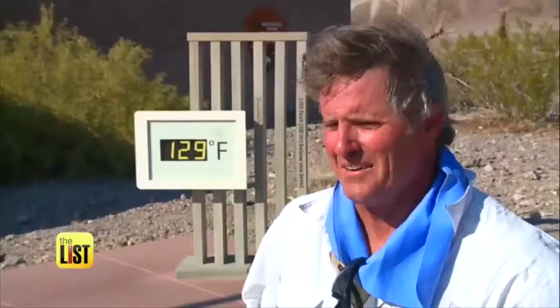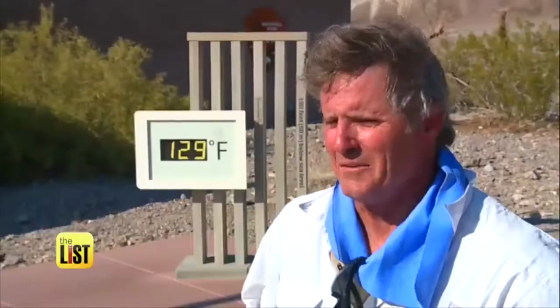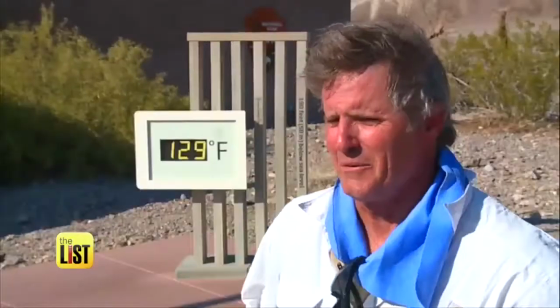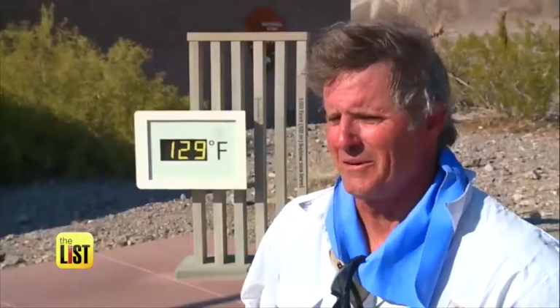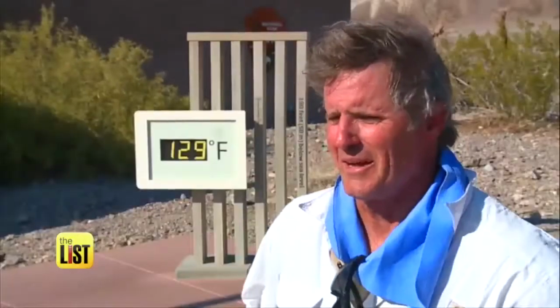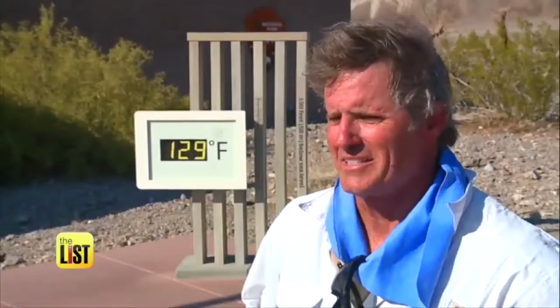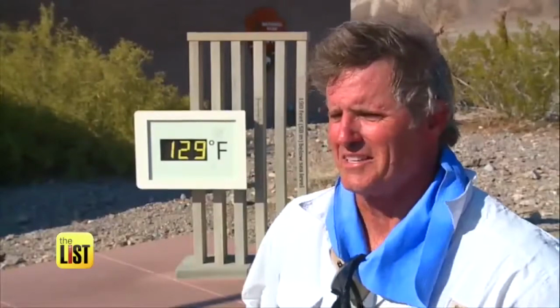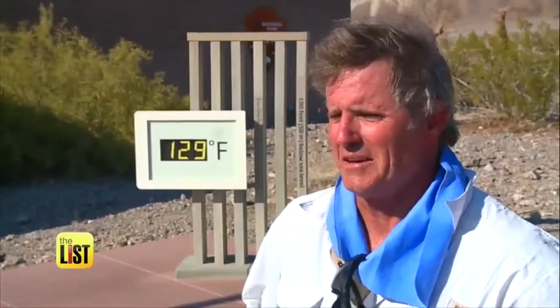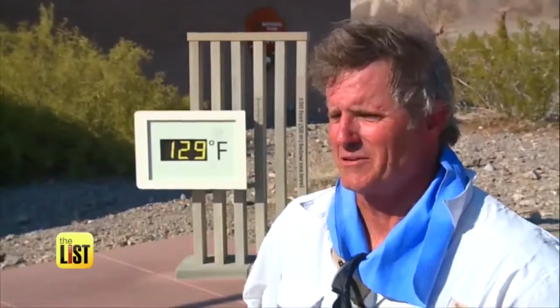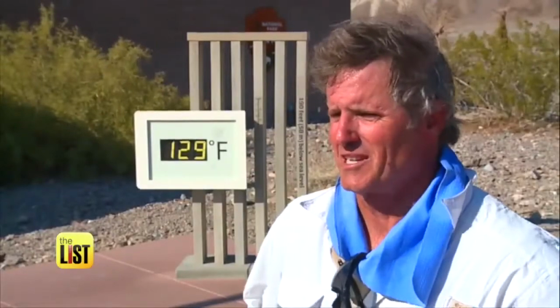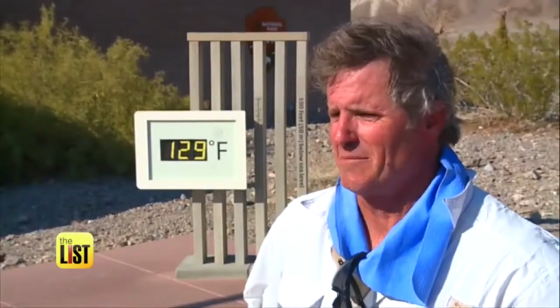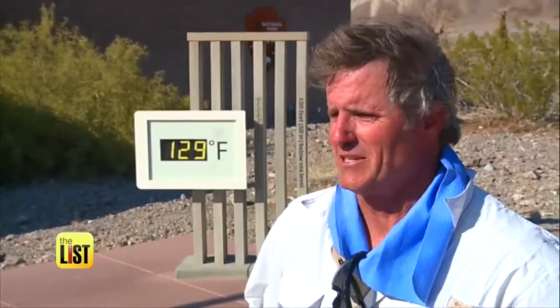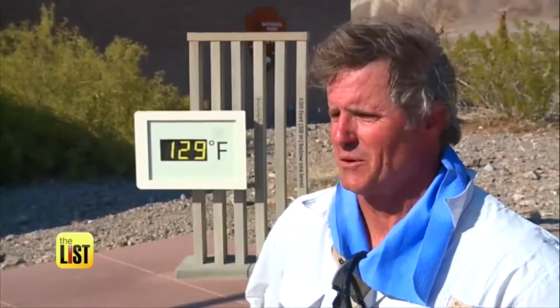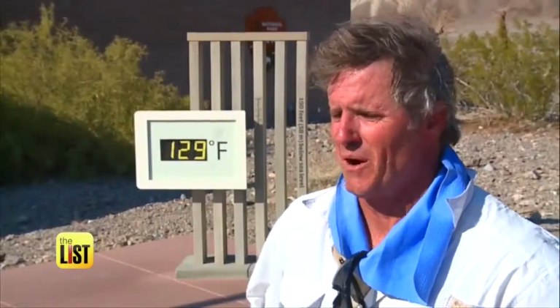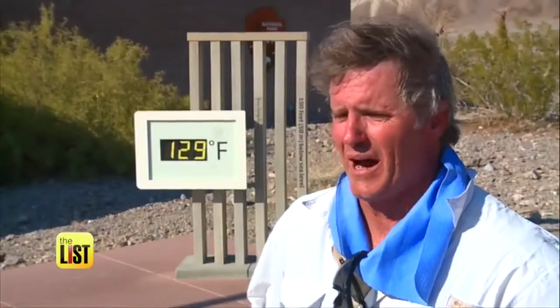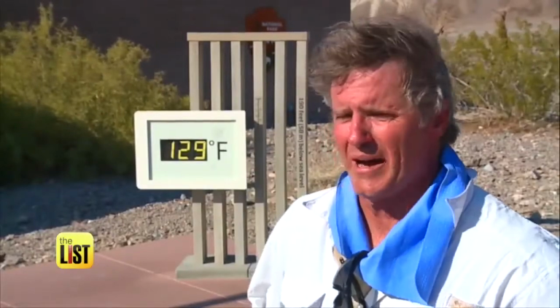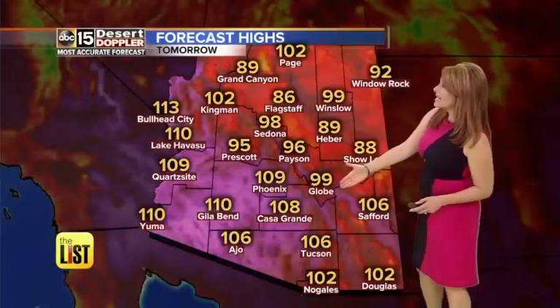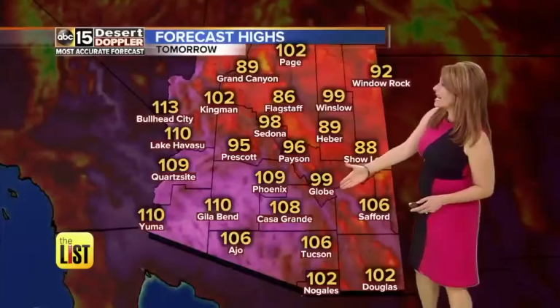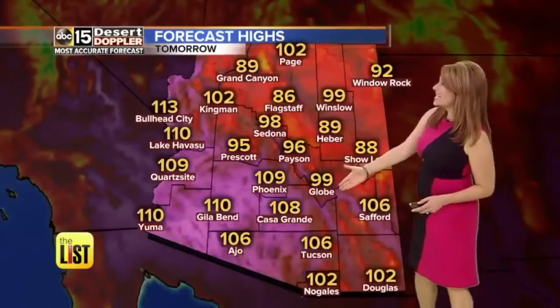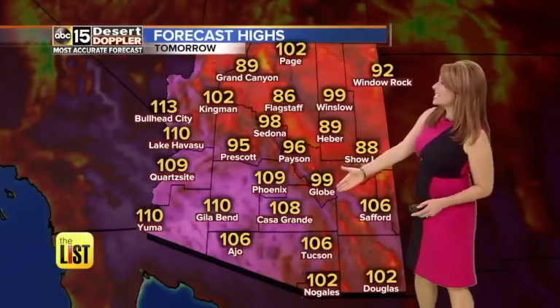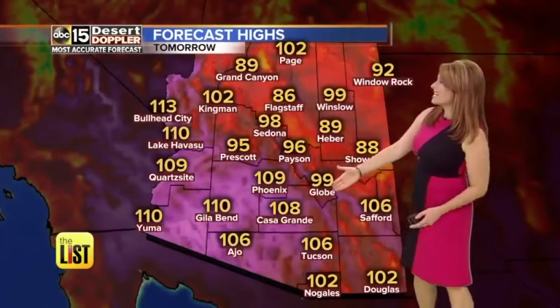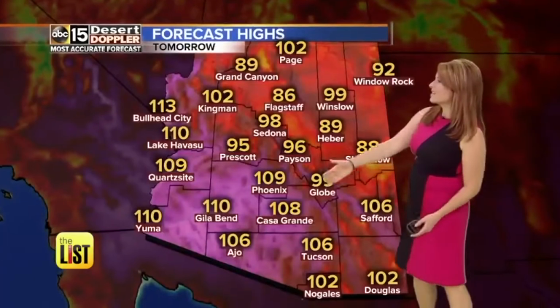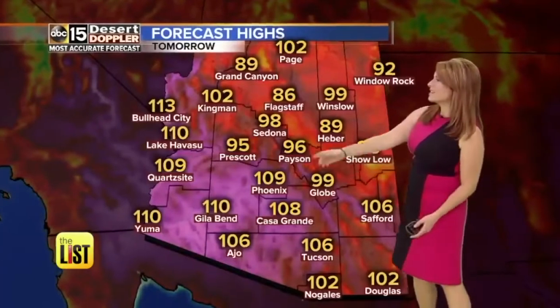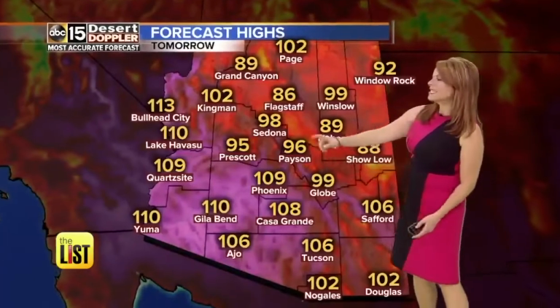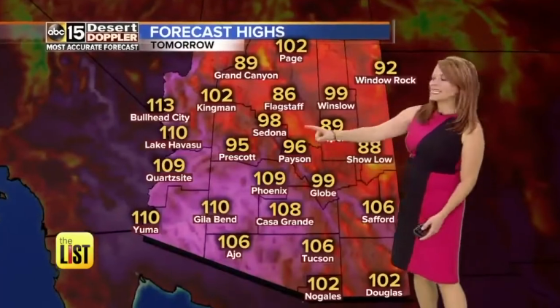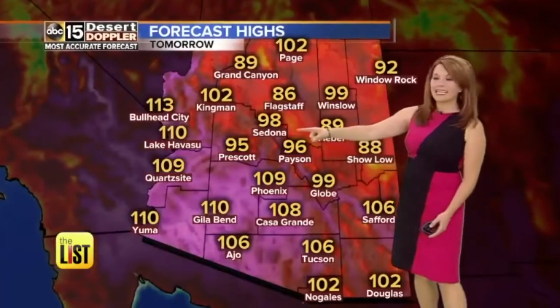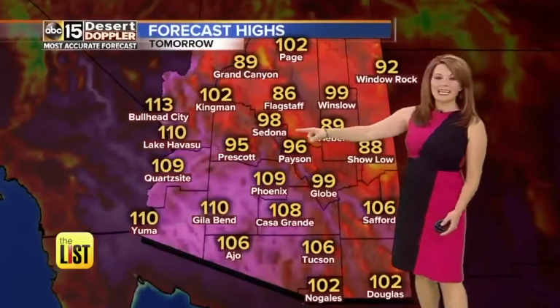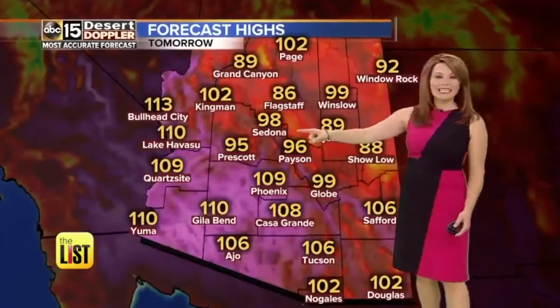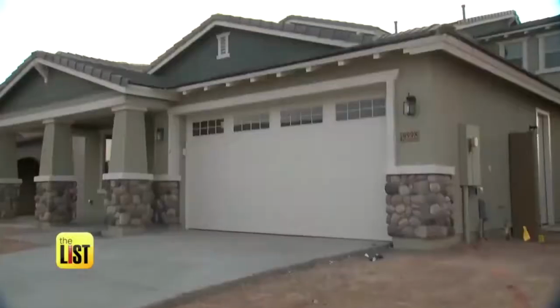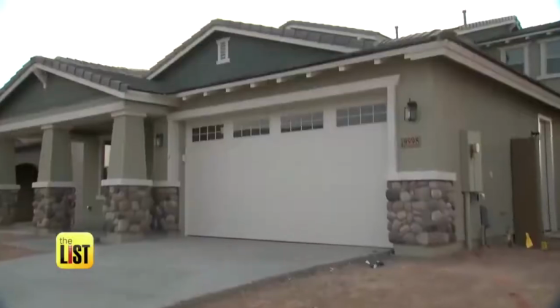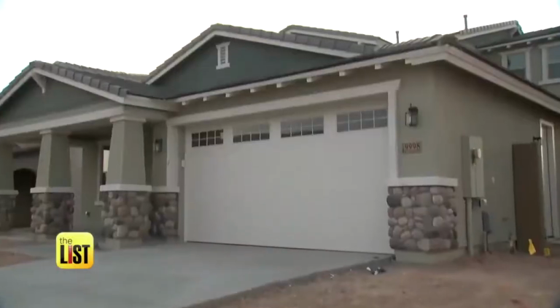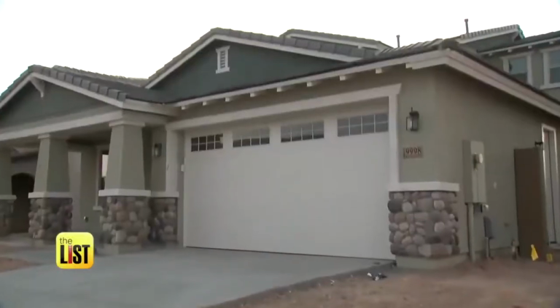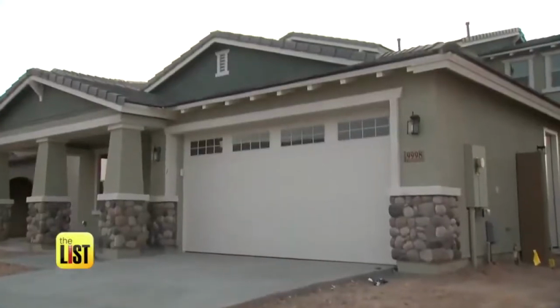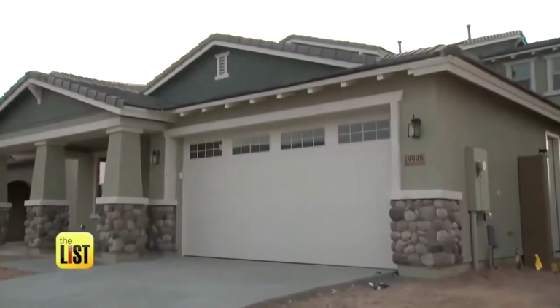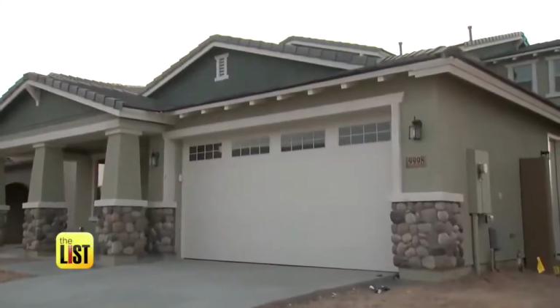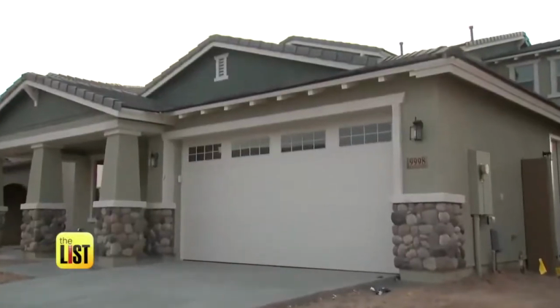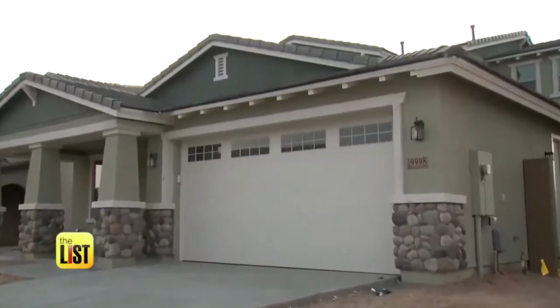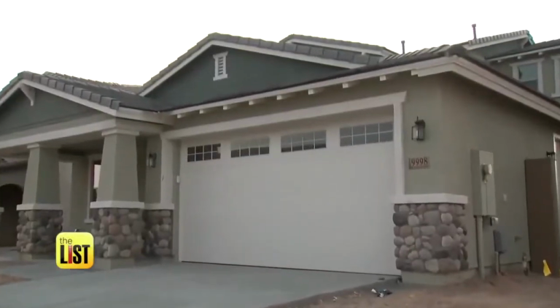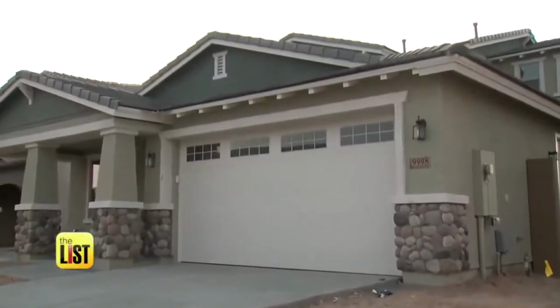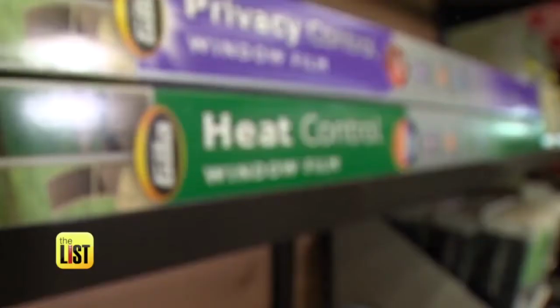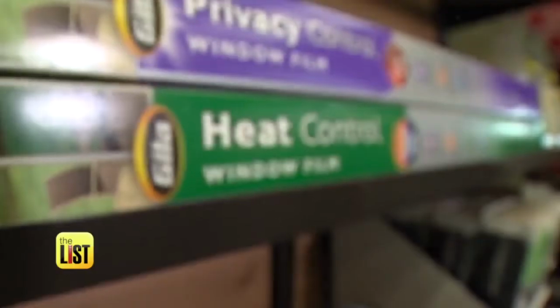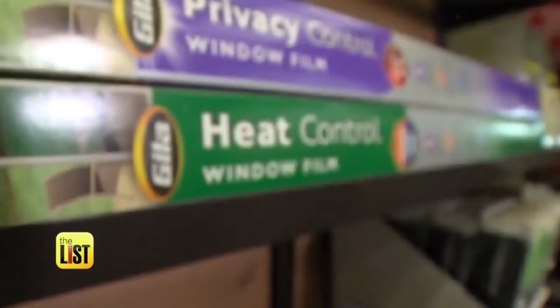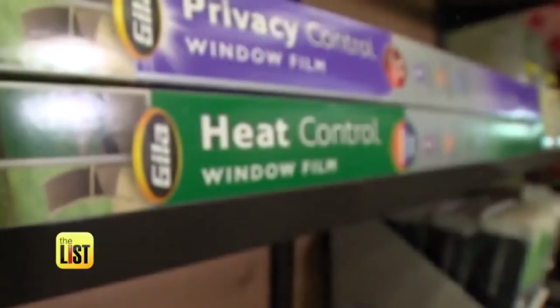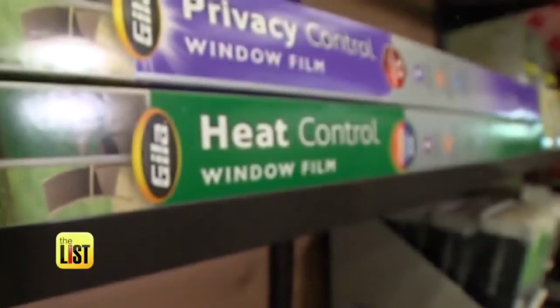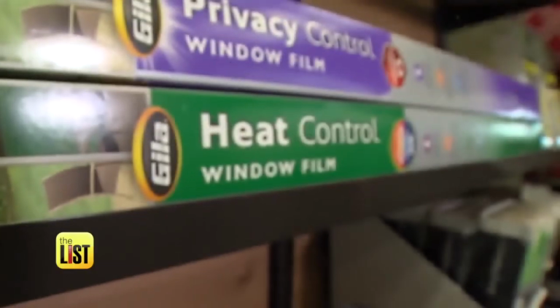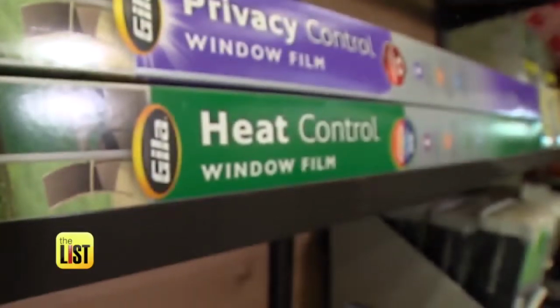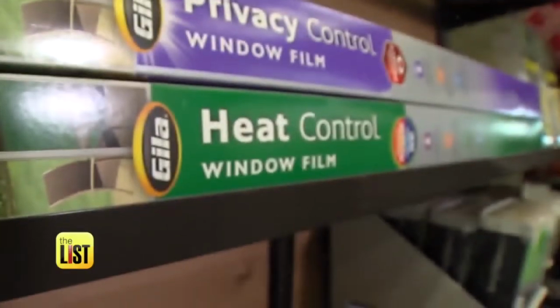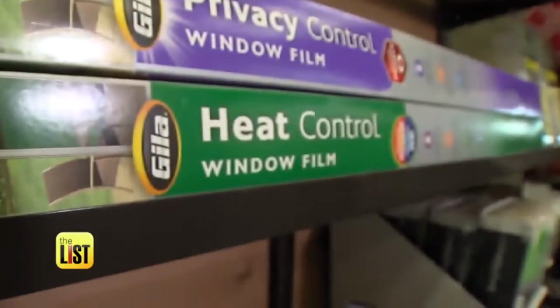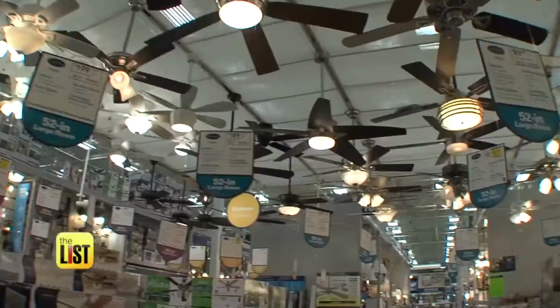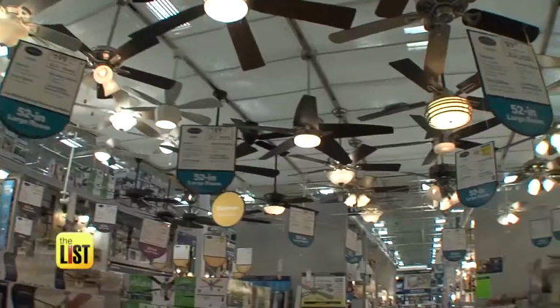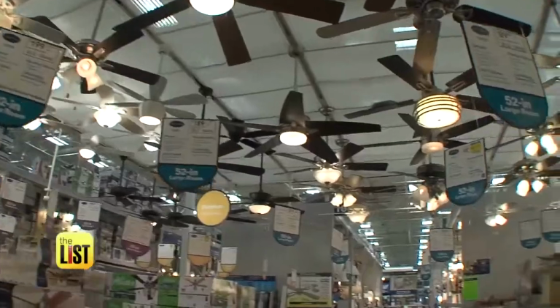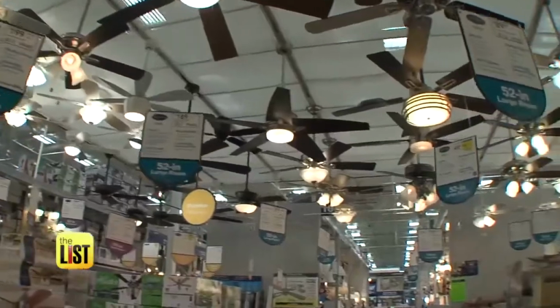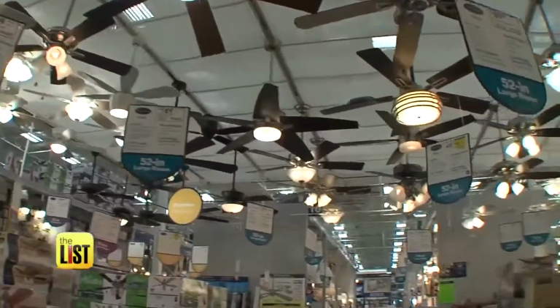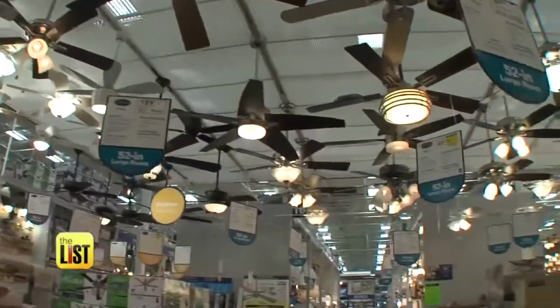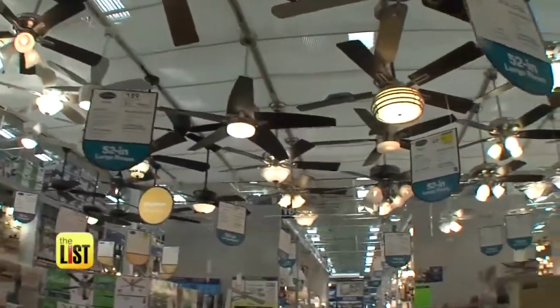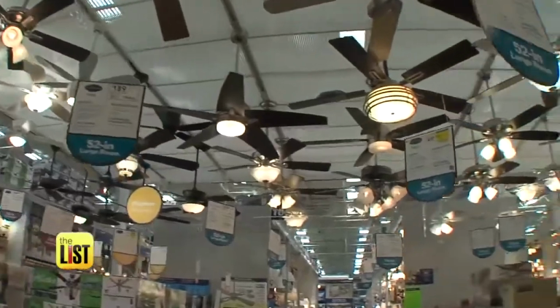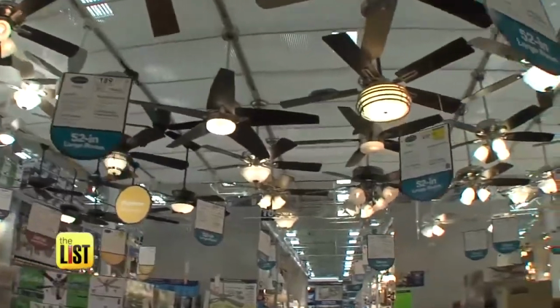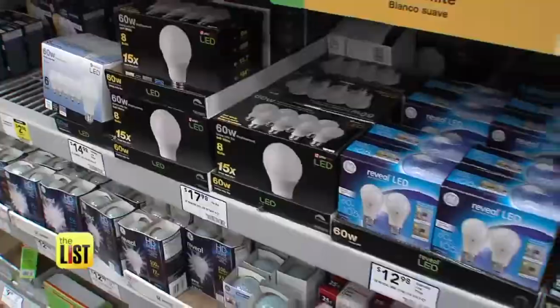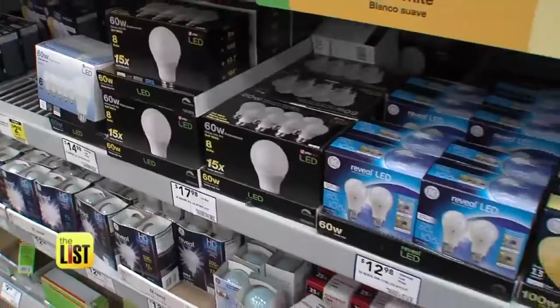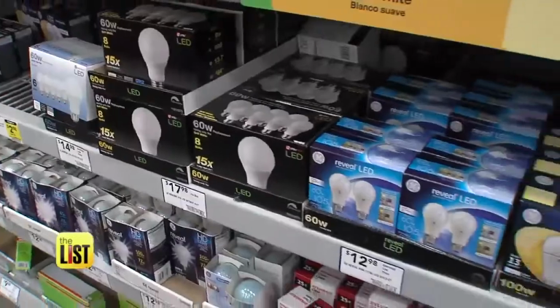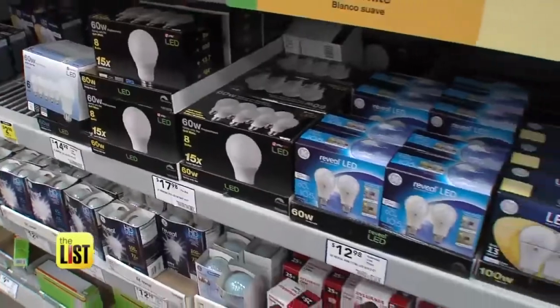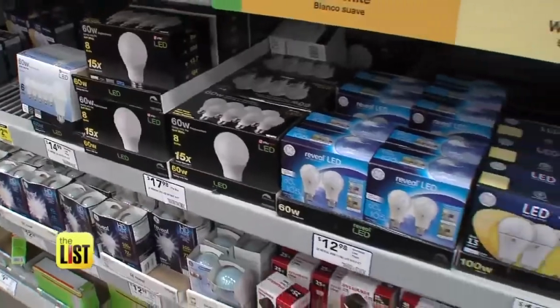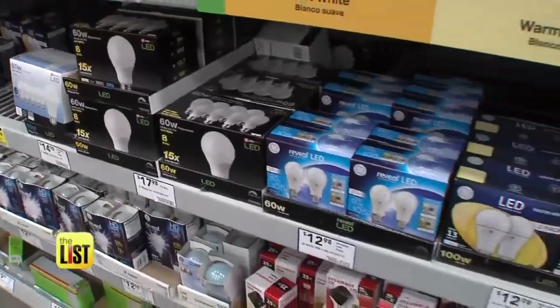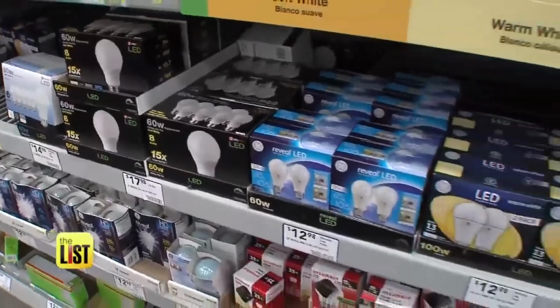I didn't realize today was going to be so hot. Here's how to keep that heat out of your home without your energy bills causing a cold sweat.